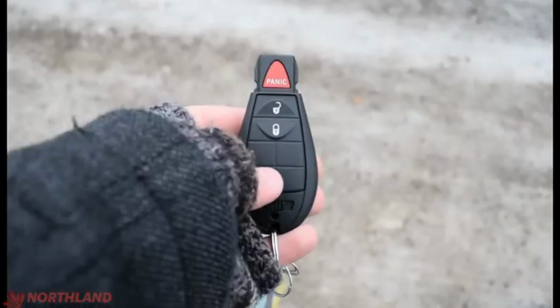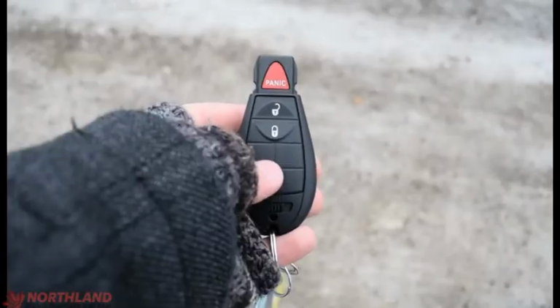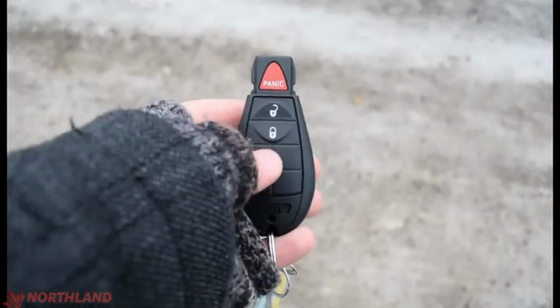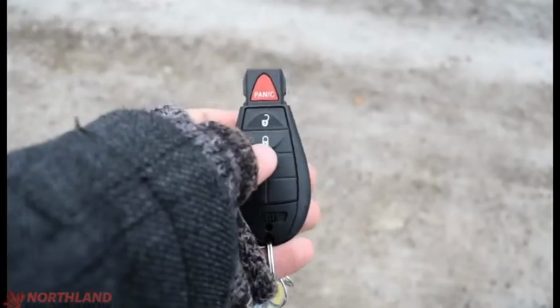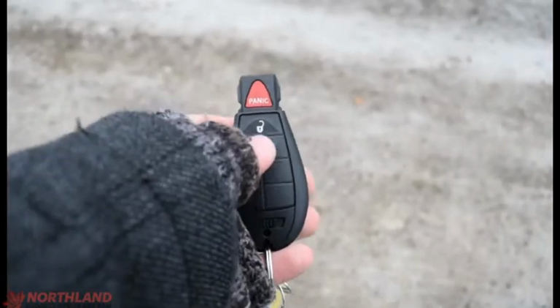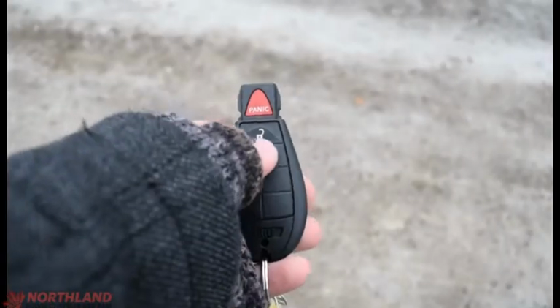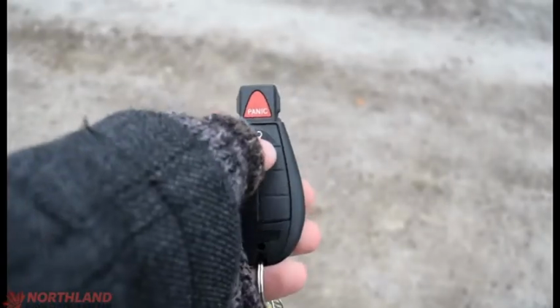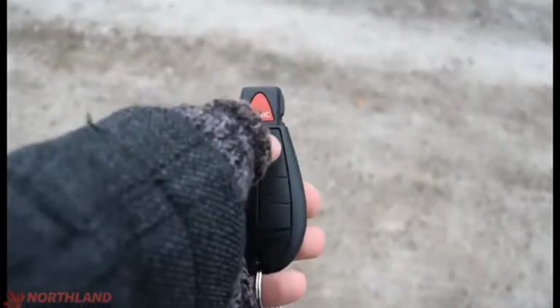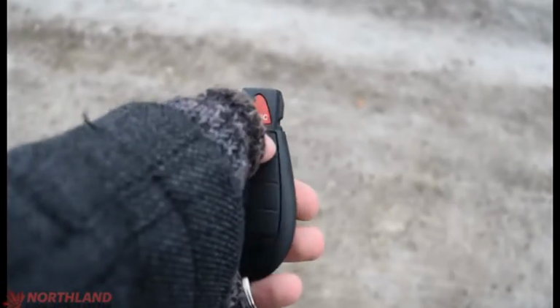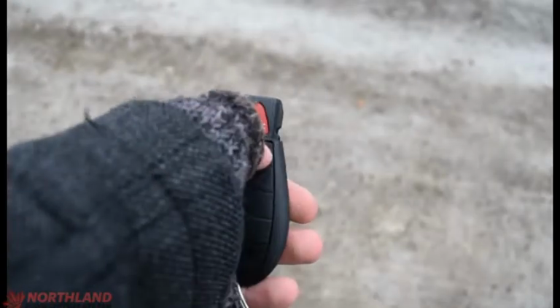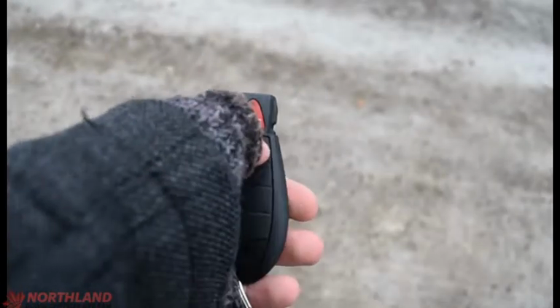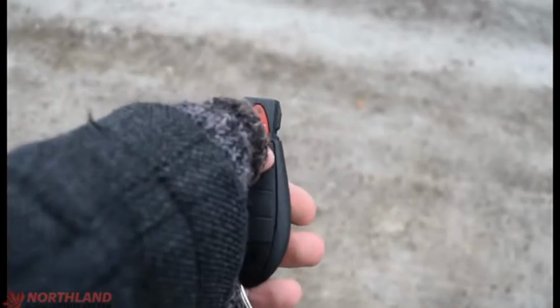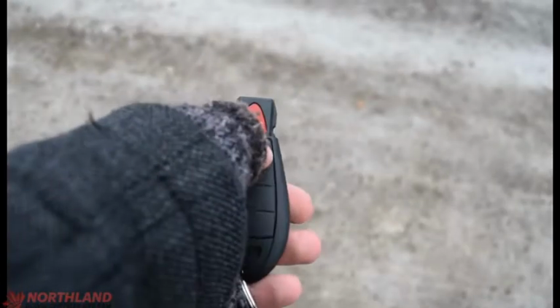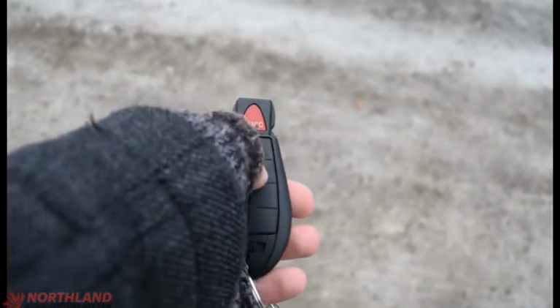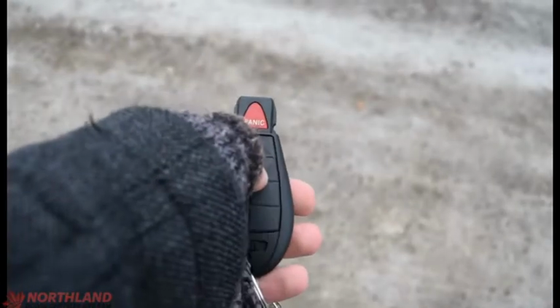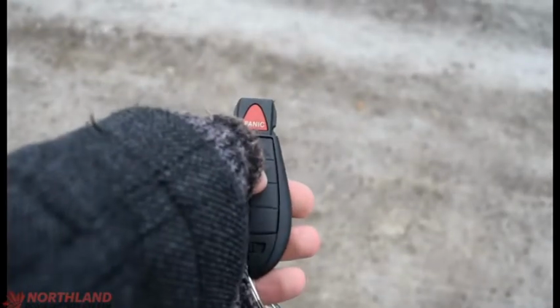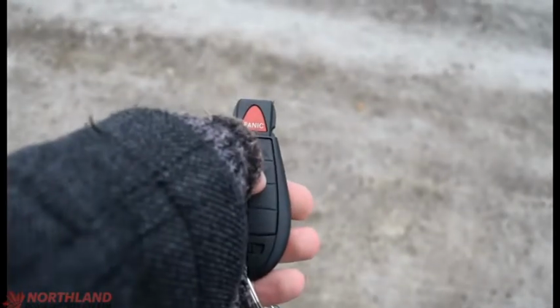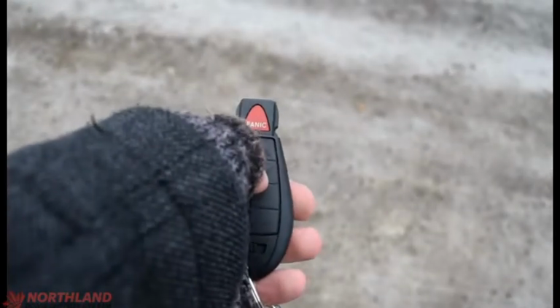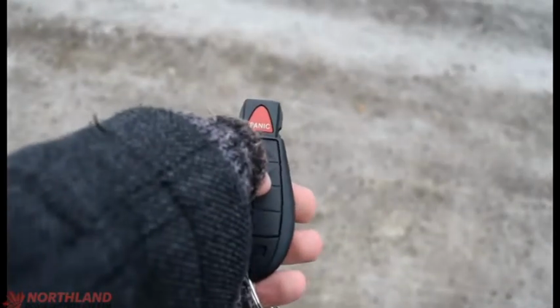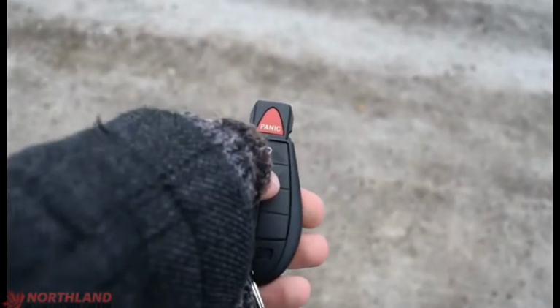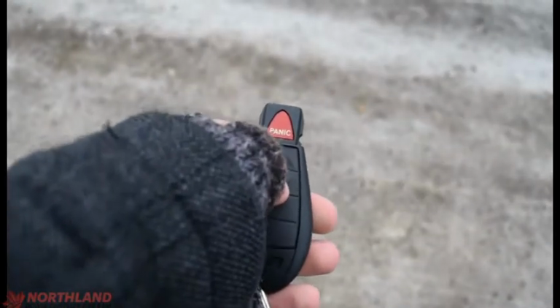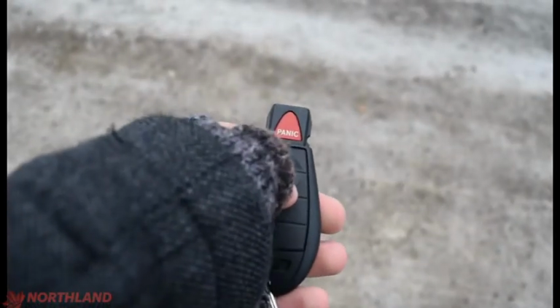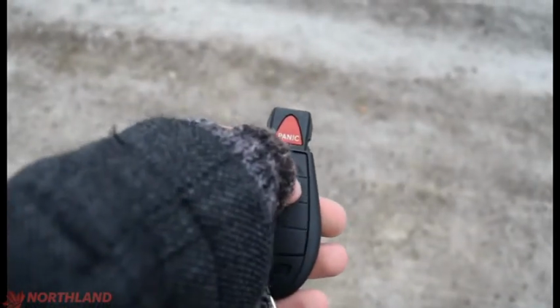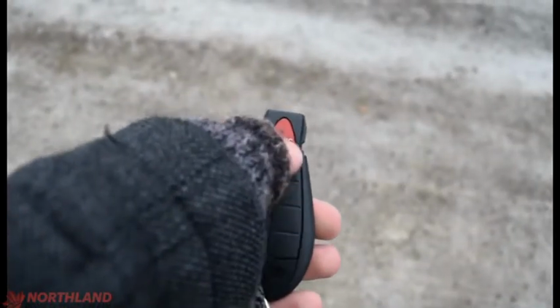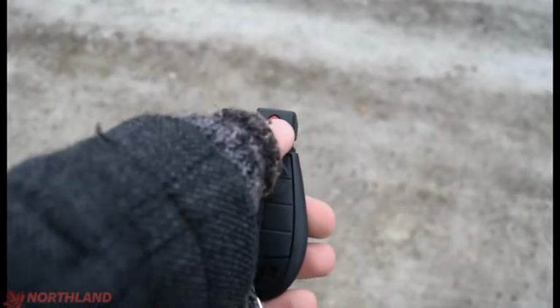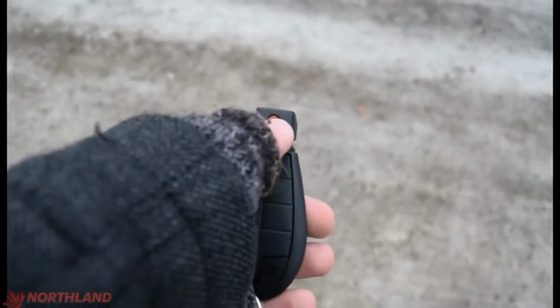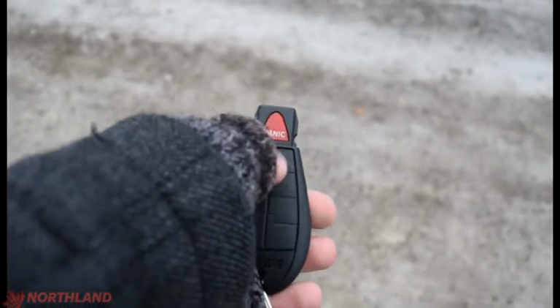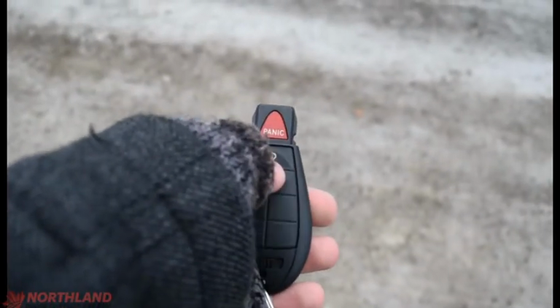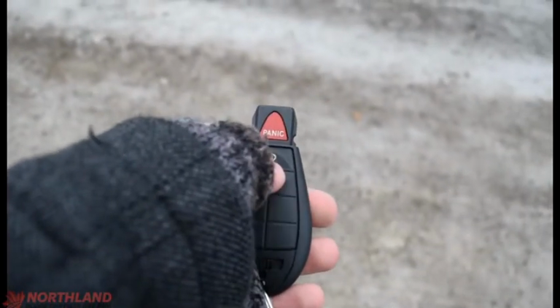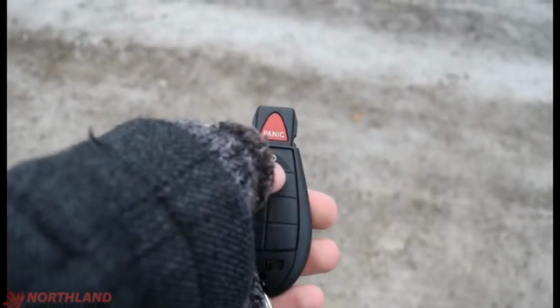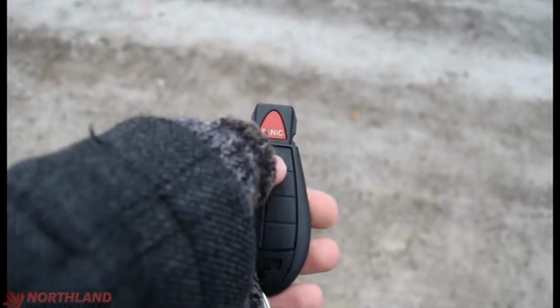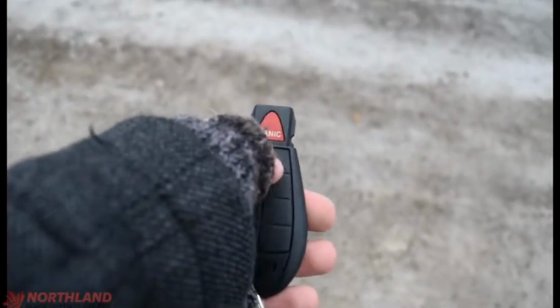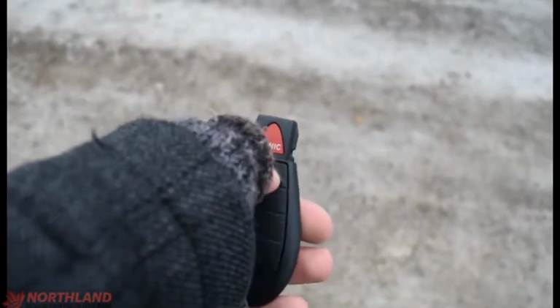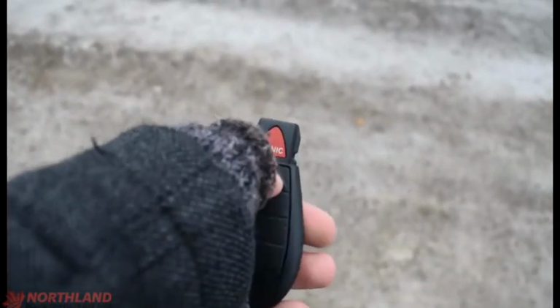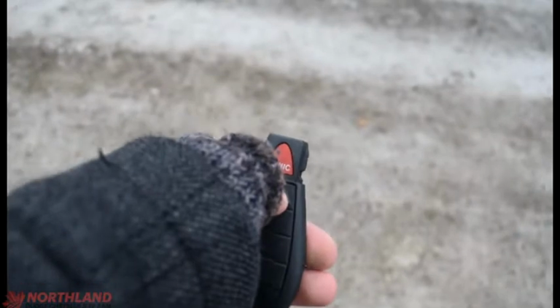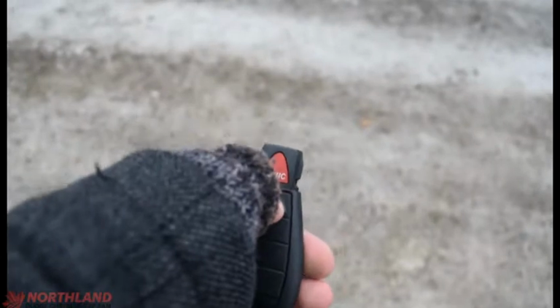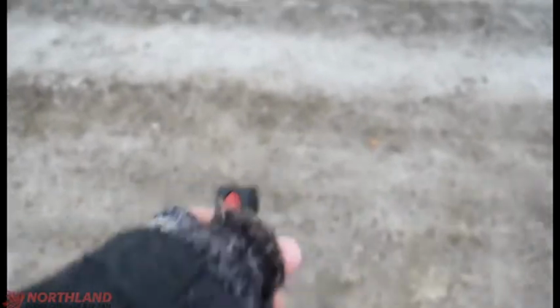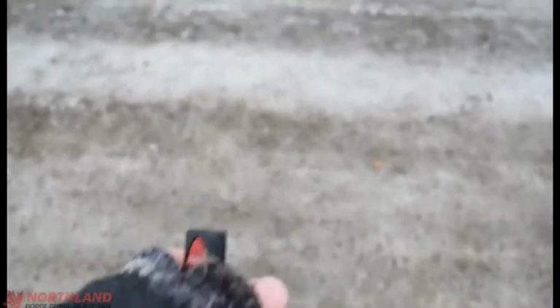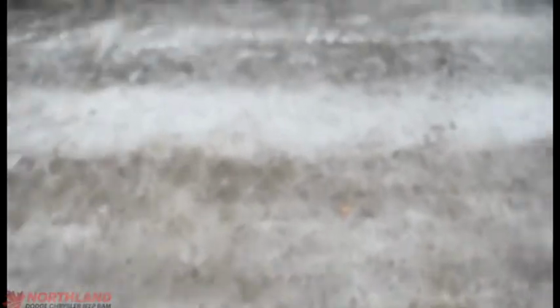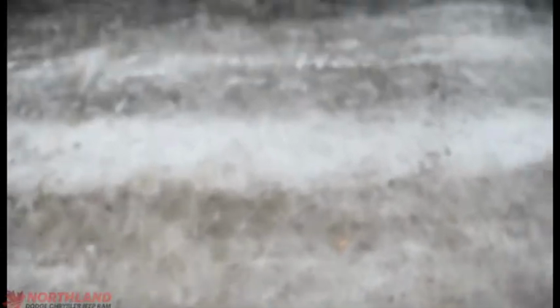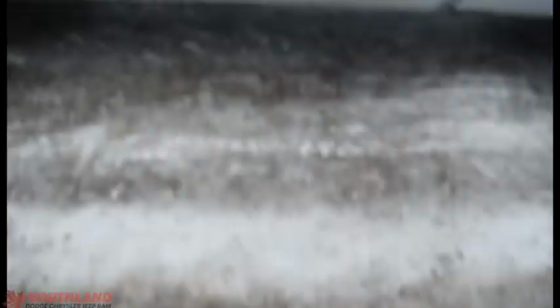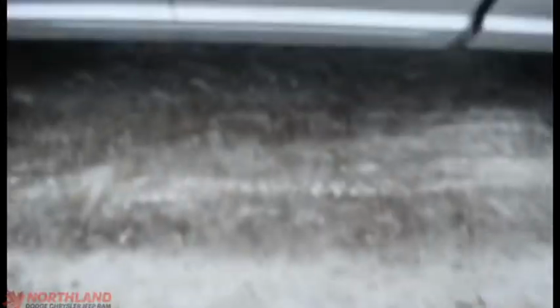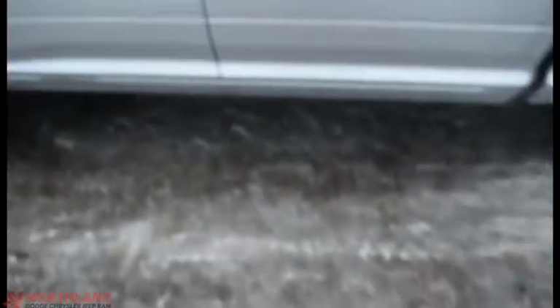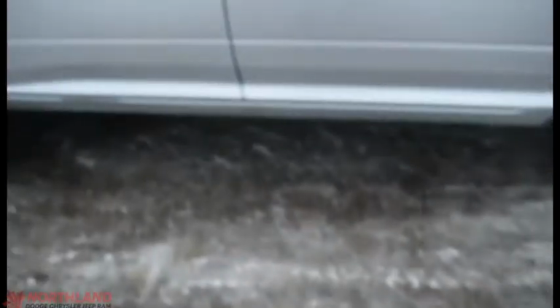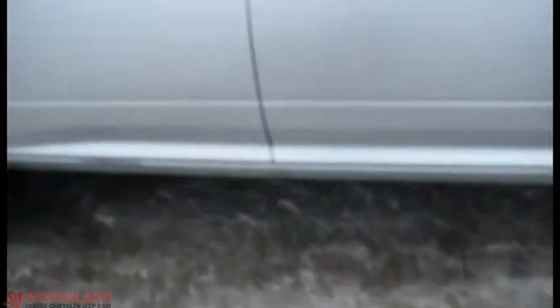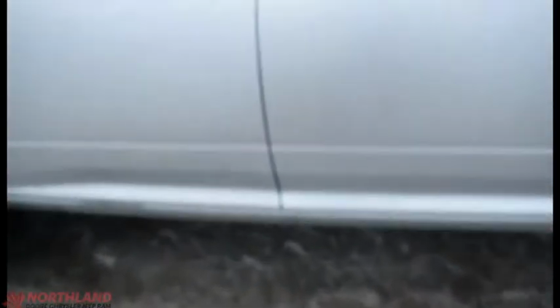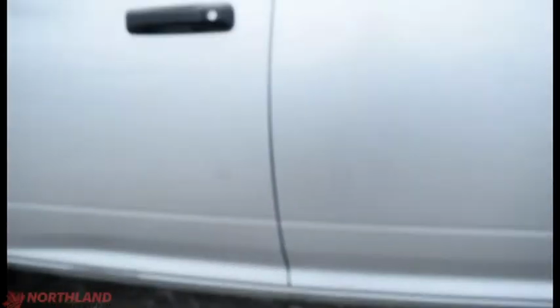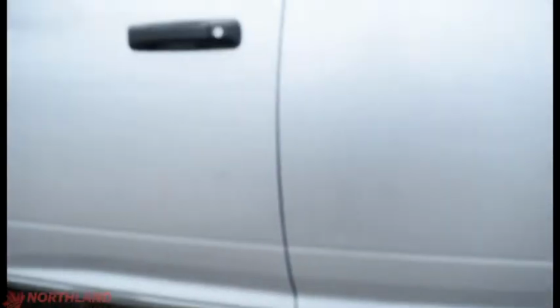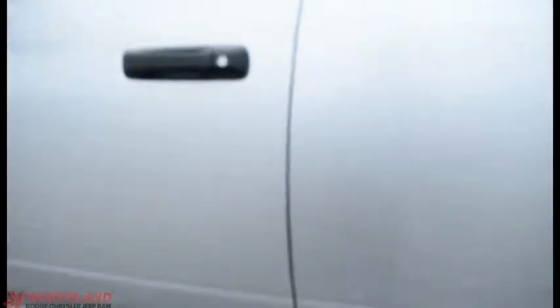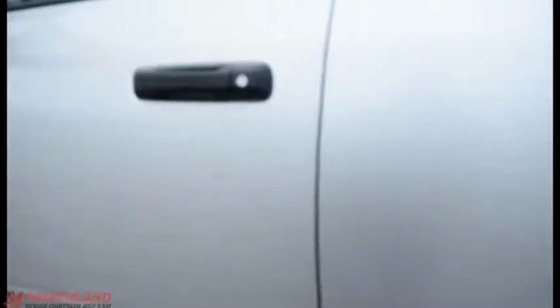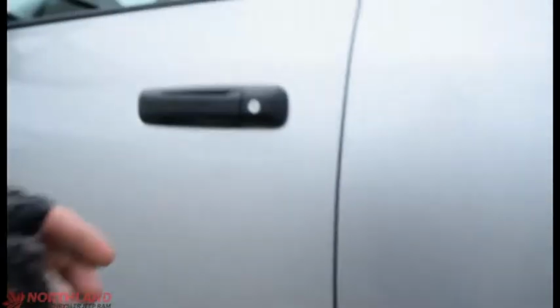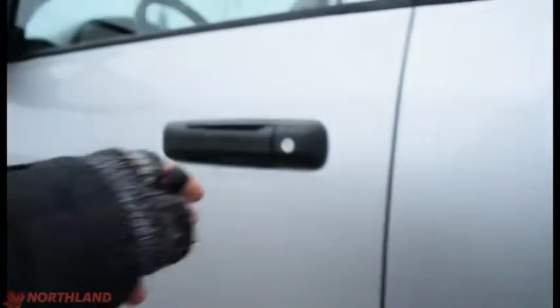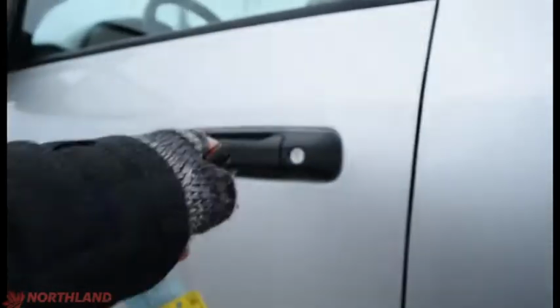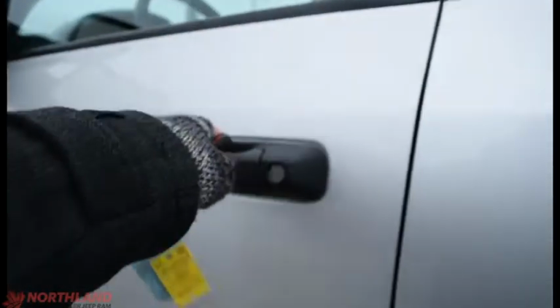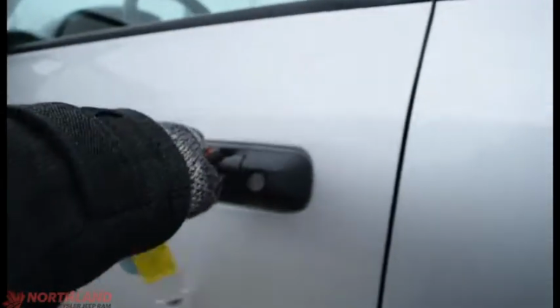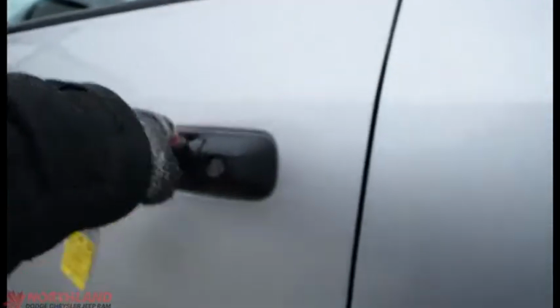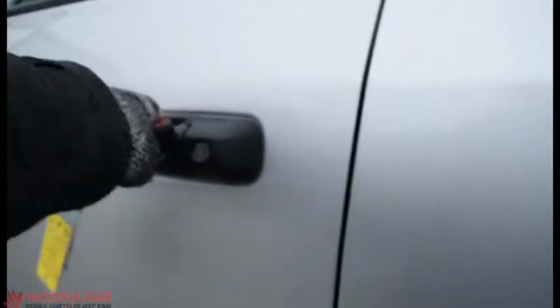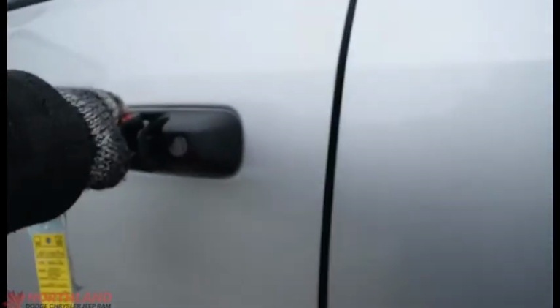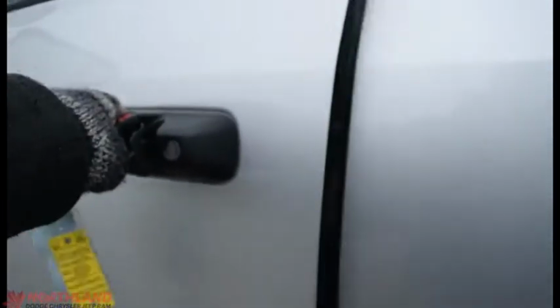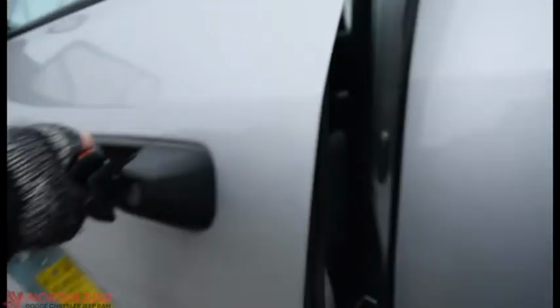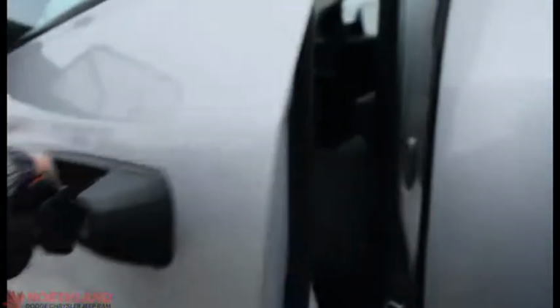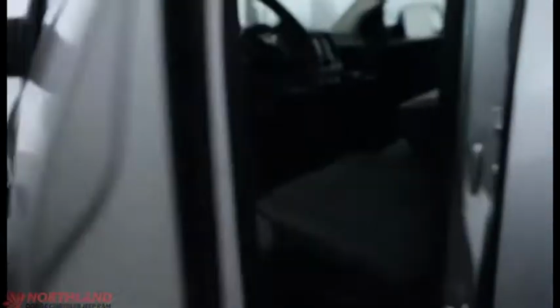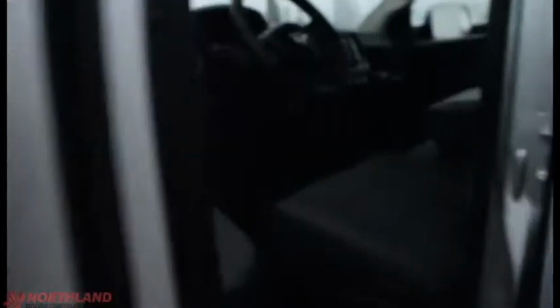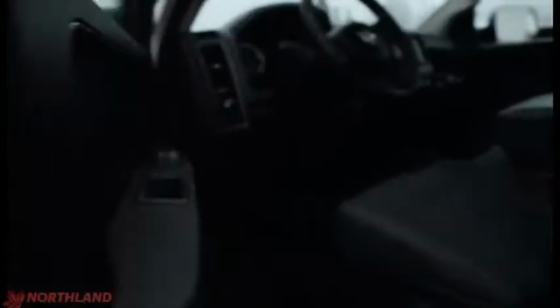We've got our keys here — 2 presses to unlock, 1 press to lock, and we've got our panic button up there. Let's unlock and take a look on the inside.